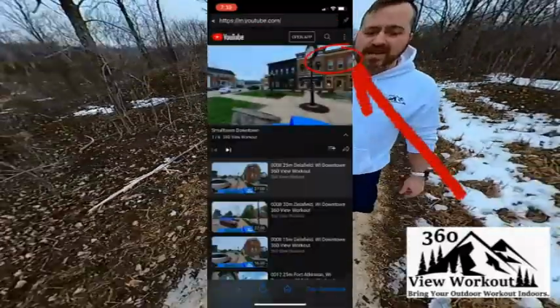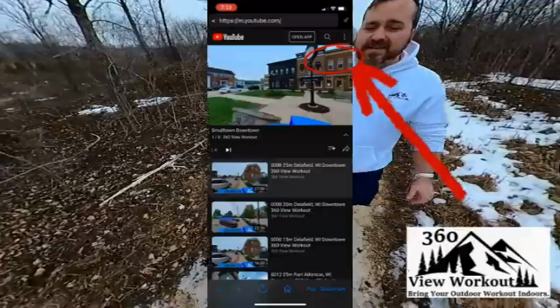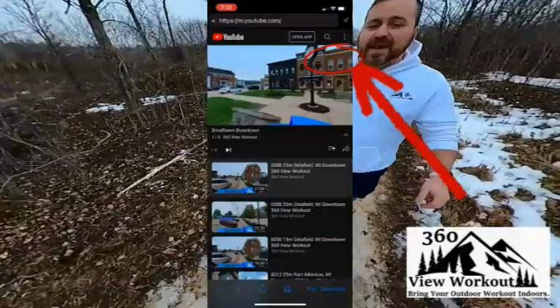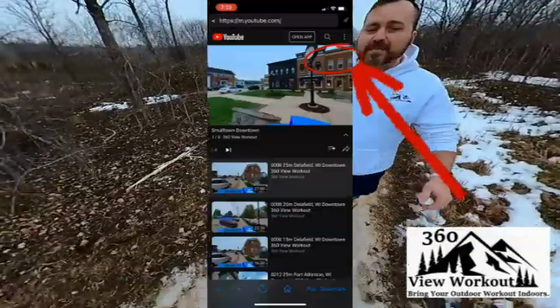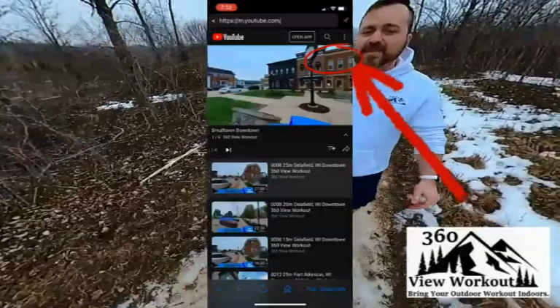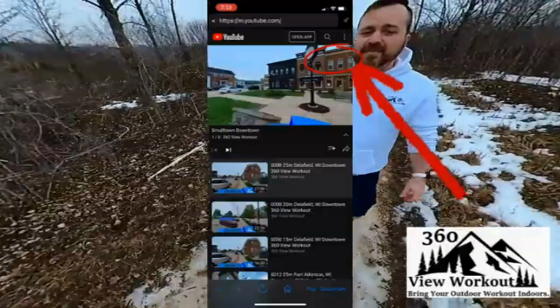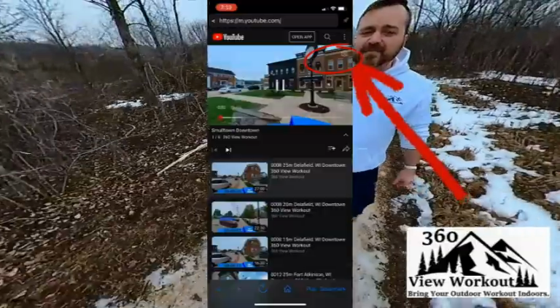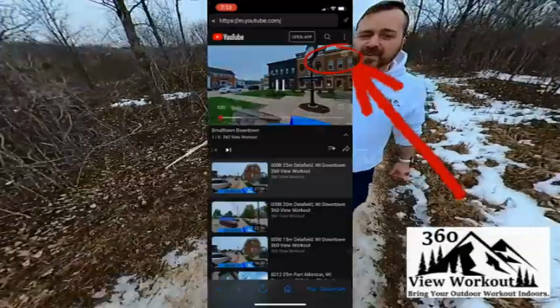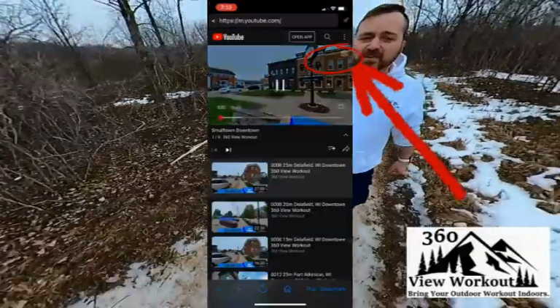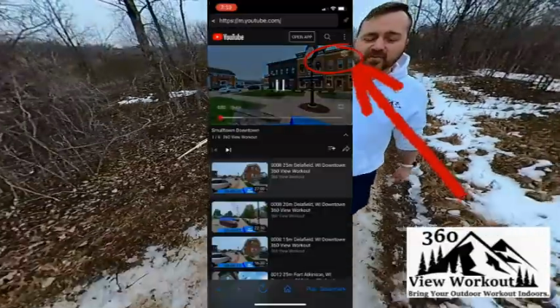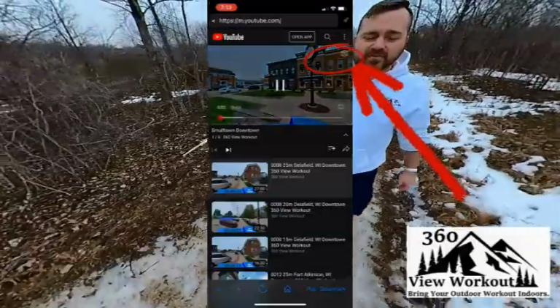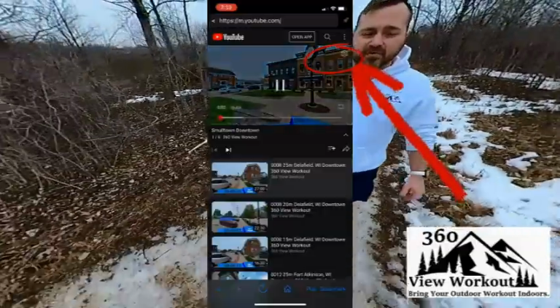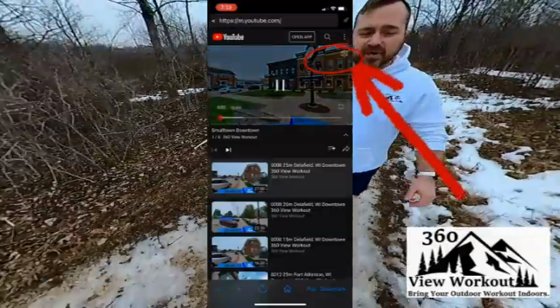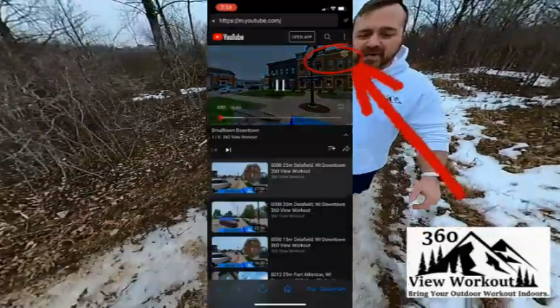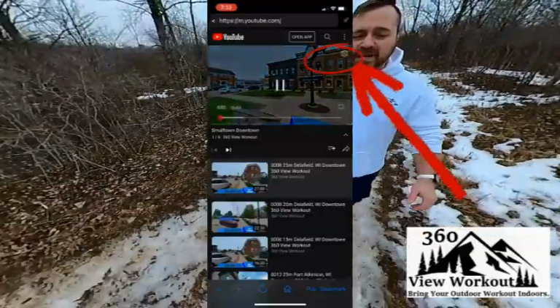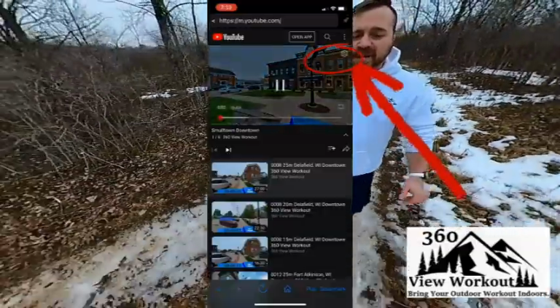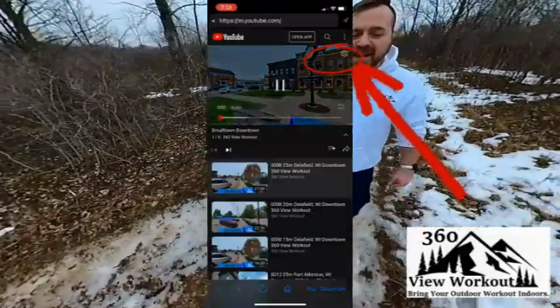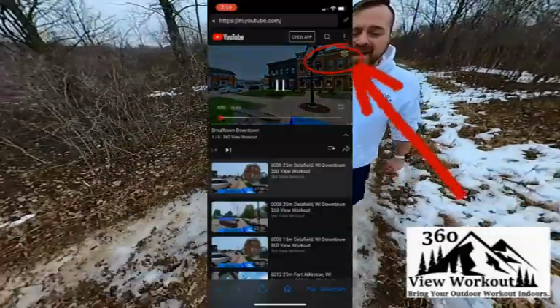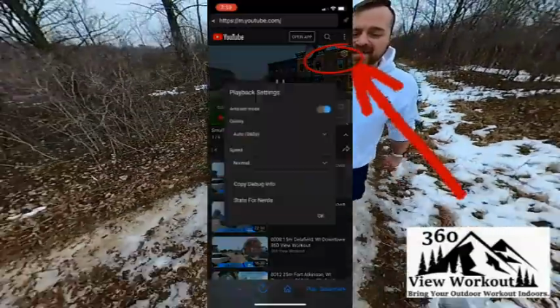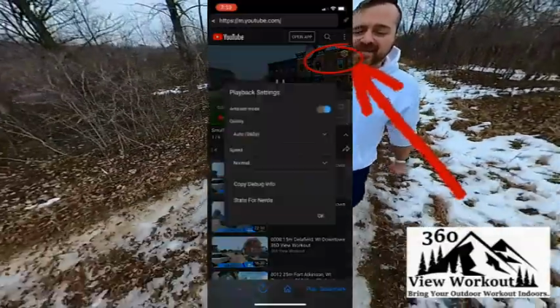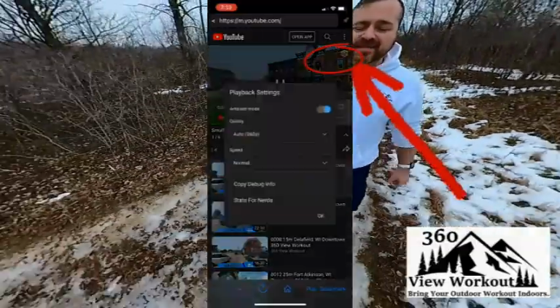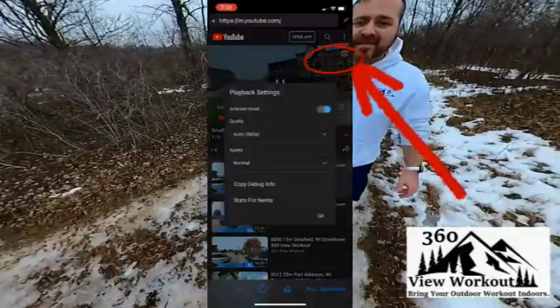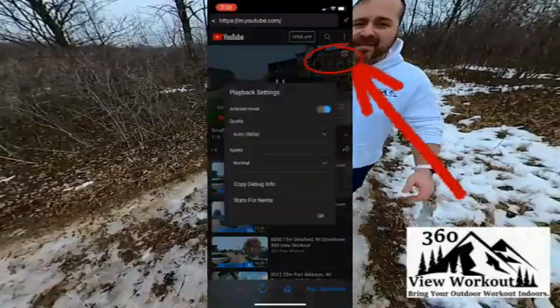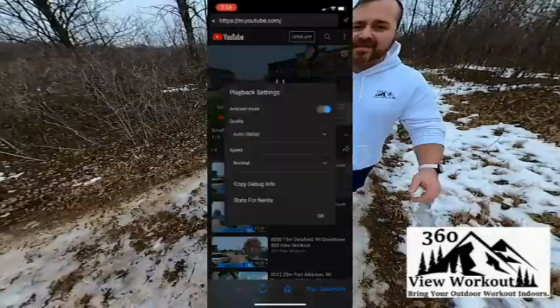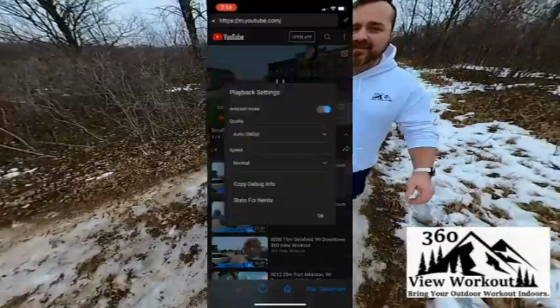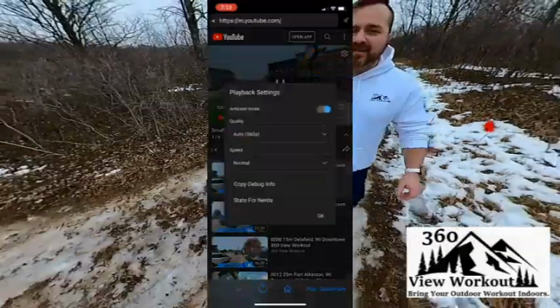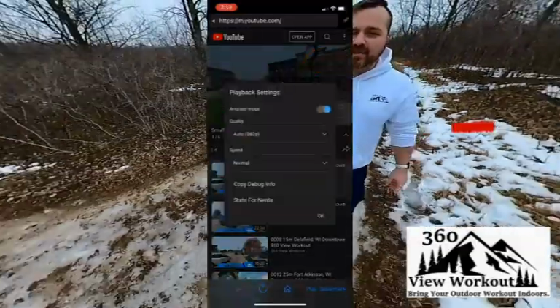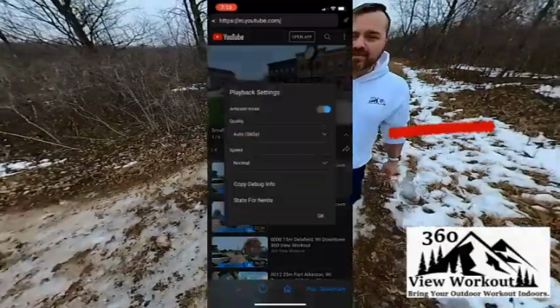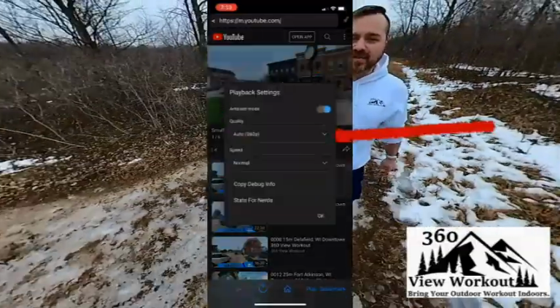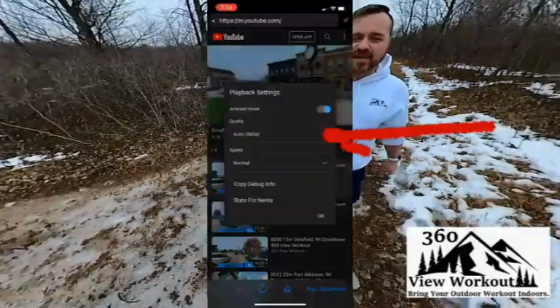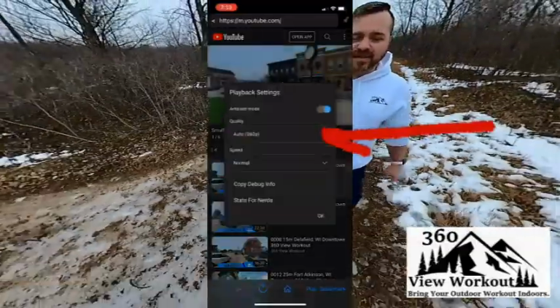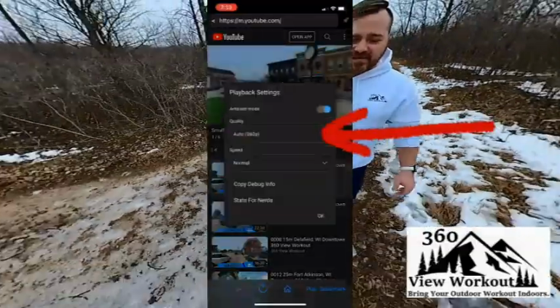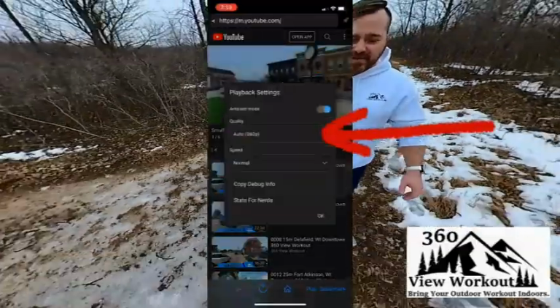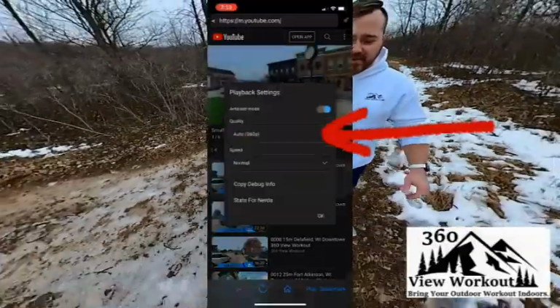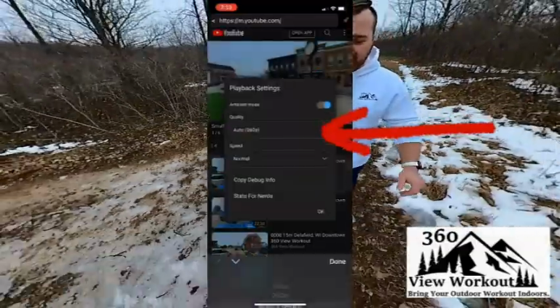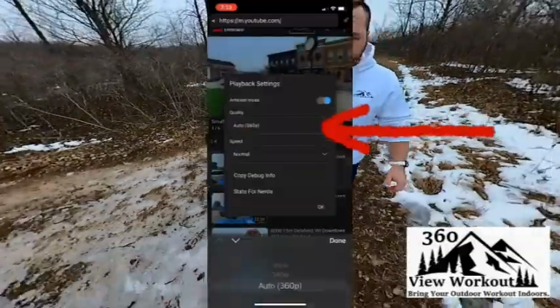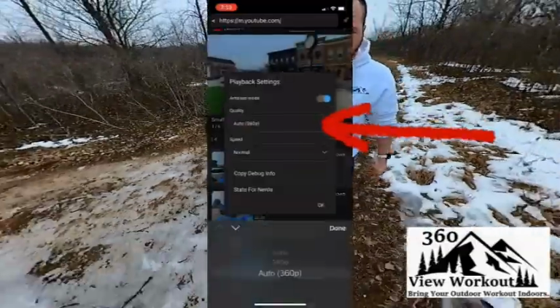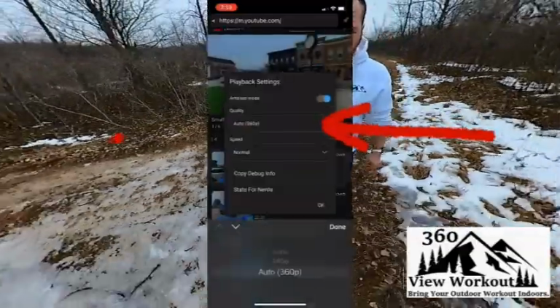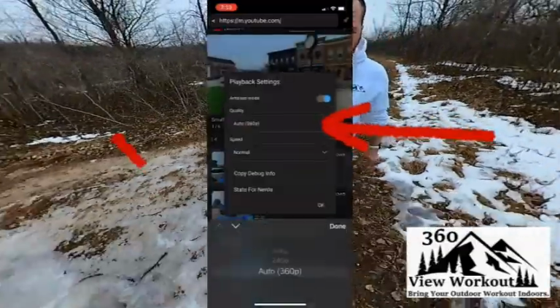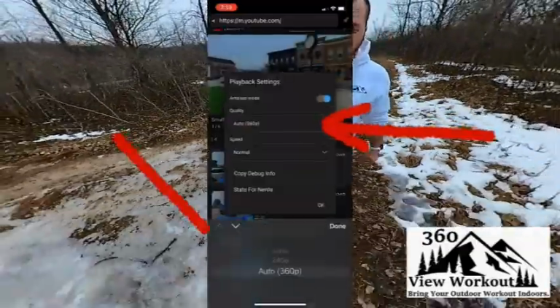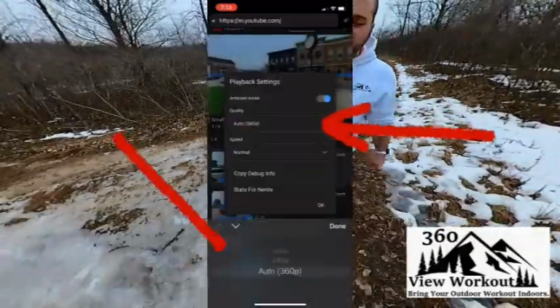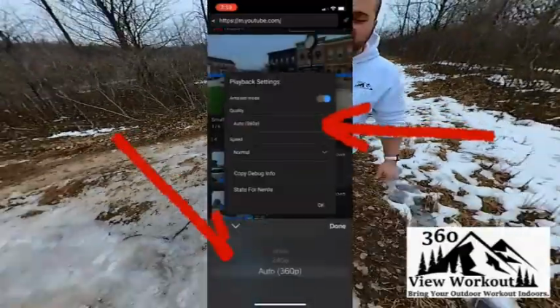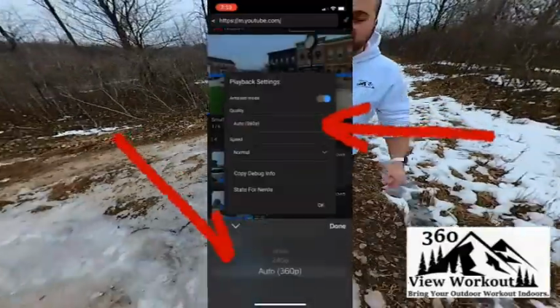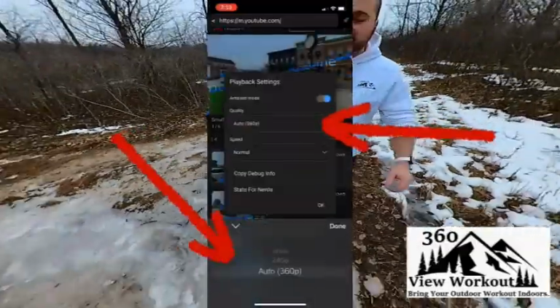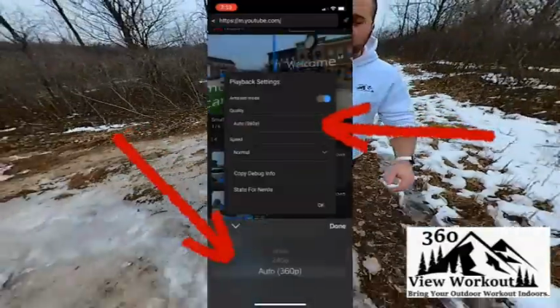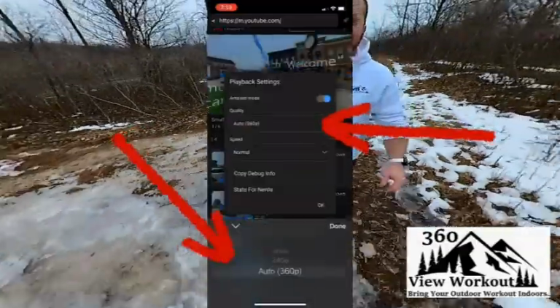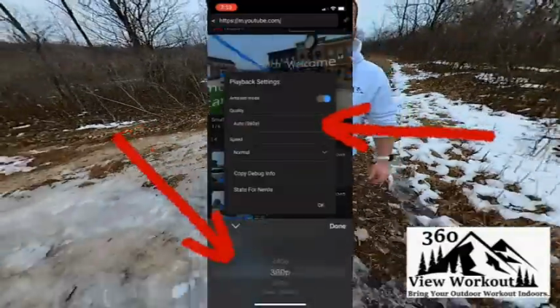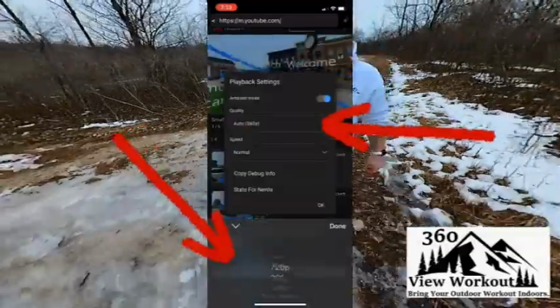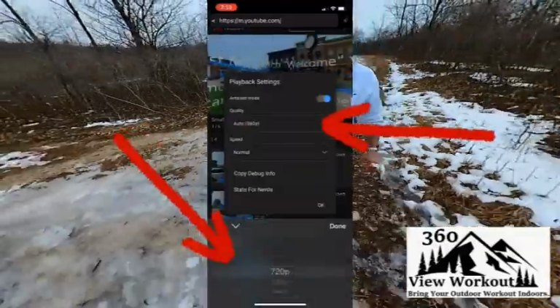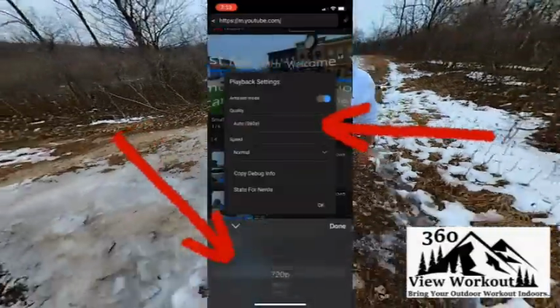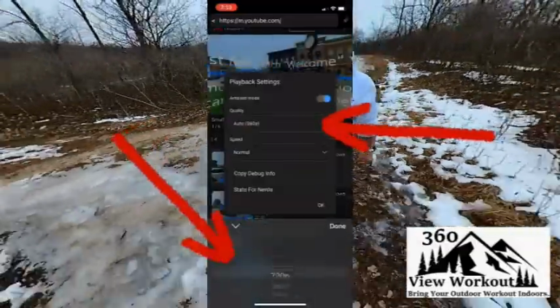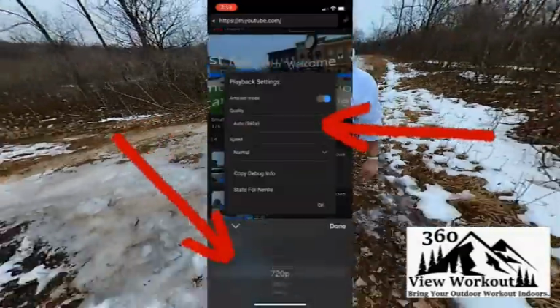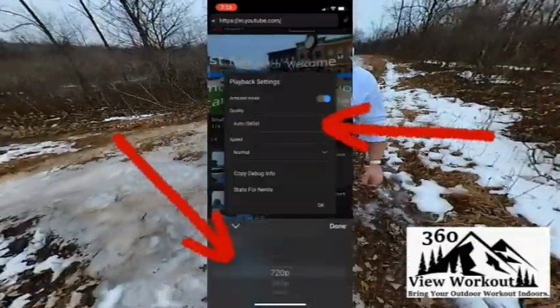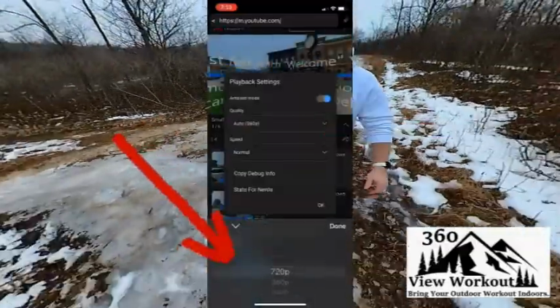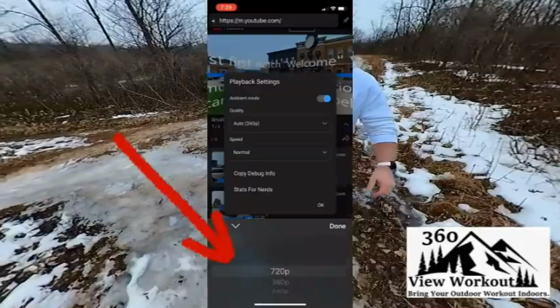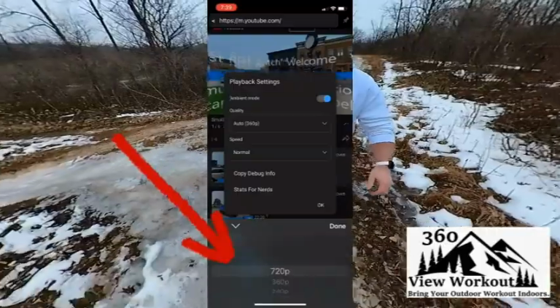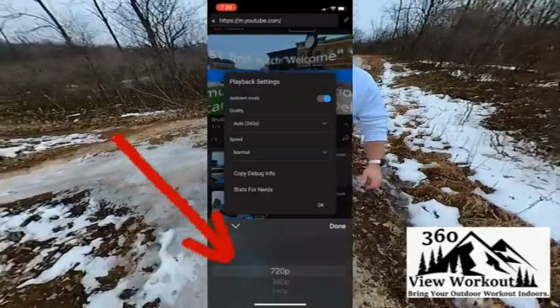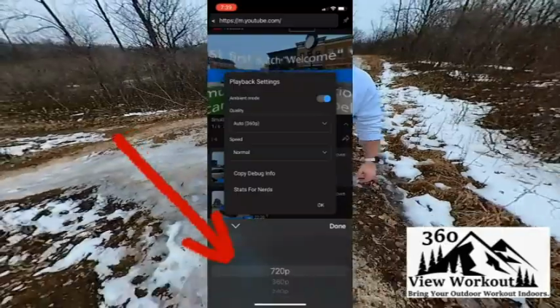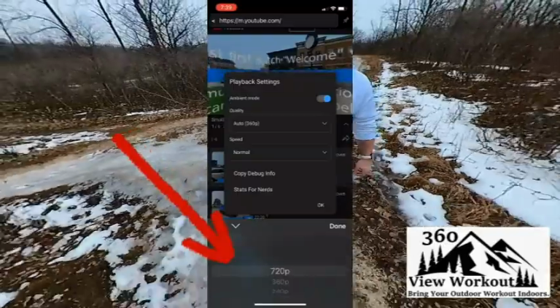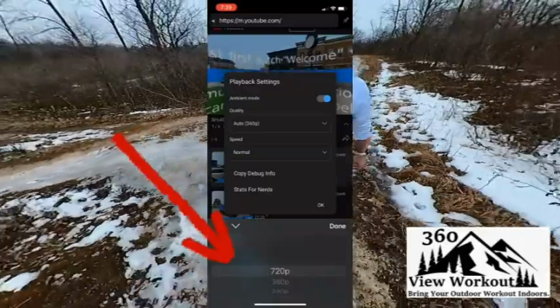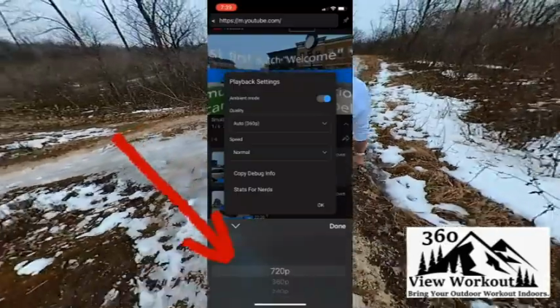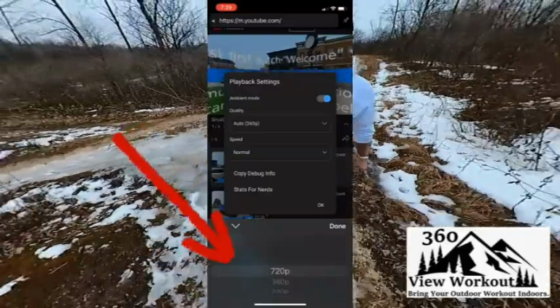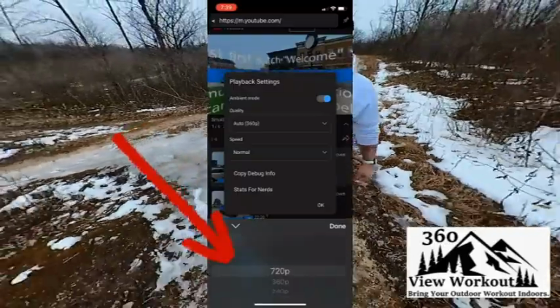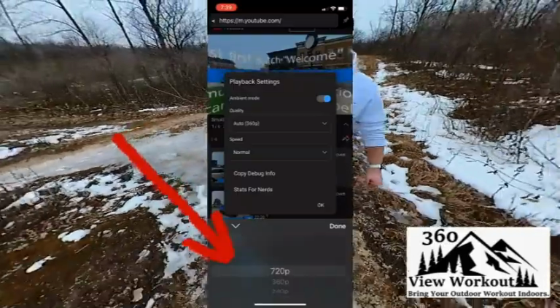tap on the video screen and then select the video settings. From here, you can increase the video quality.